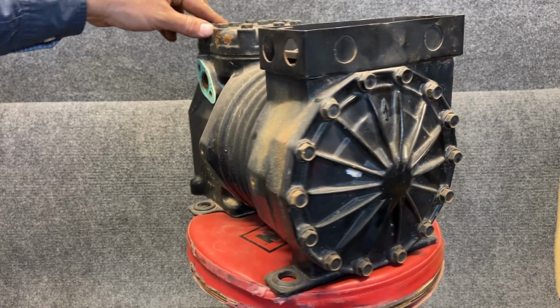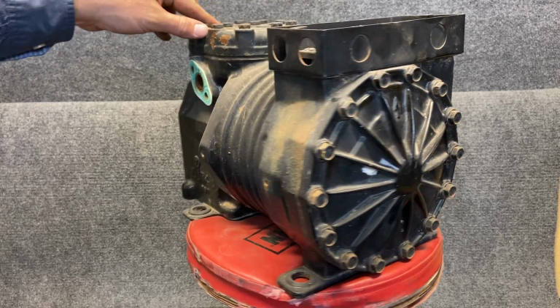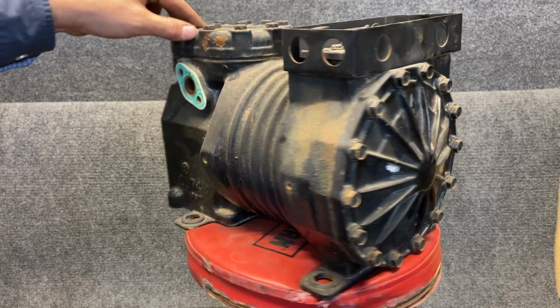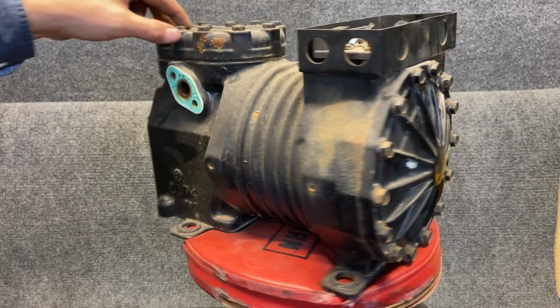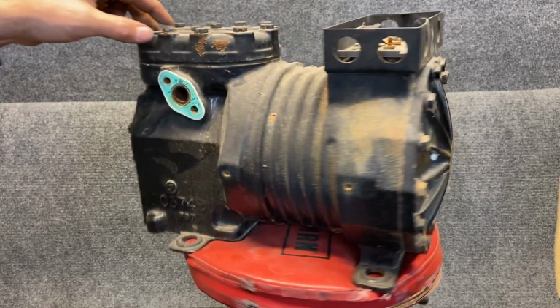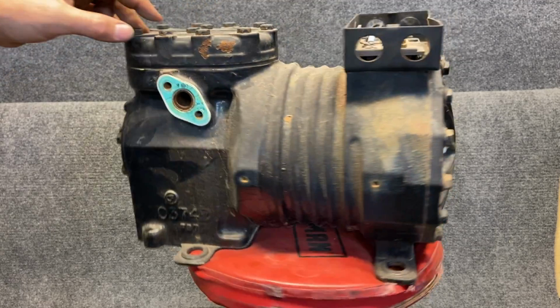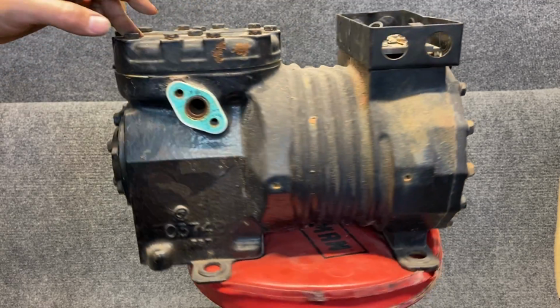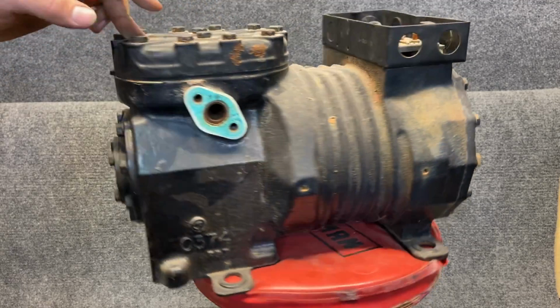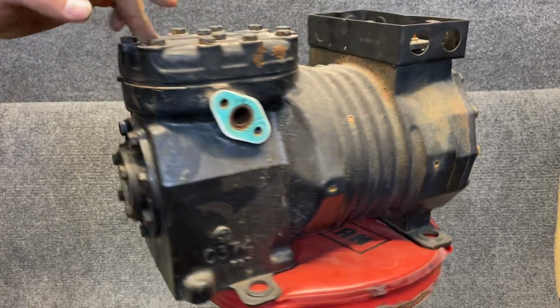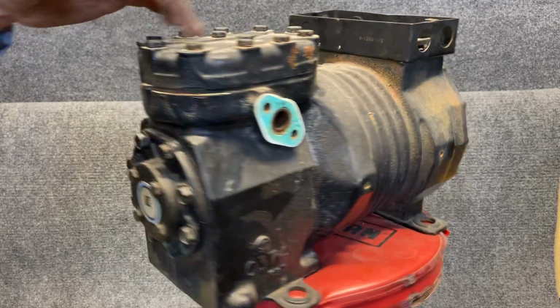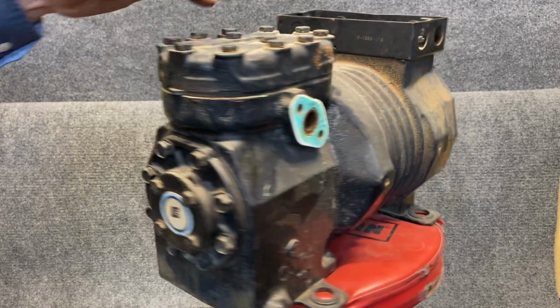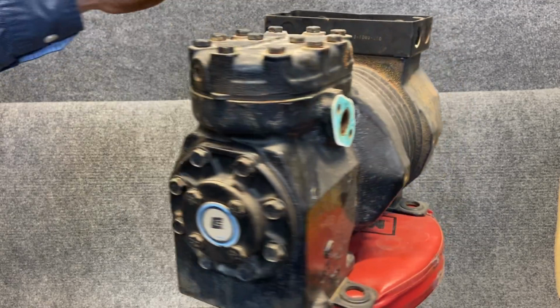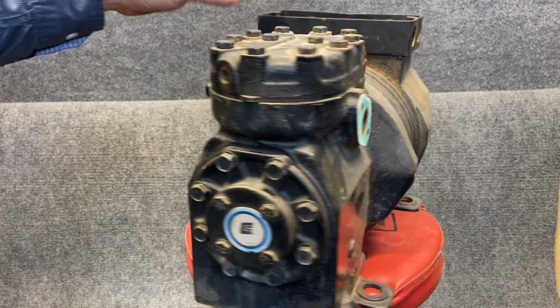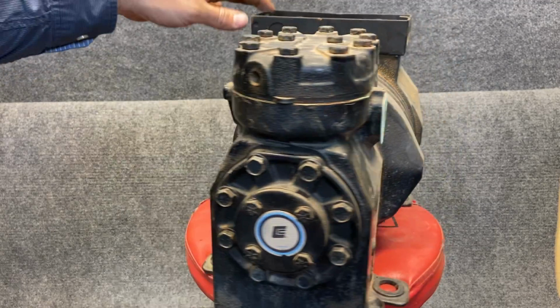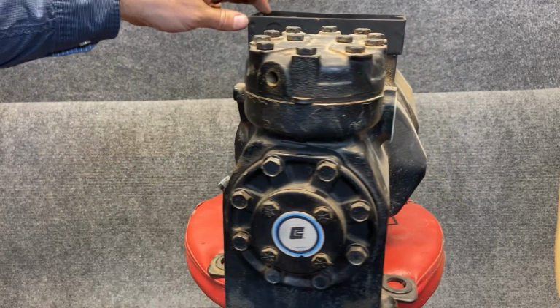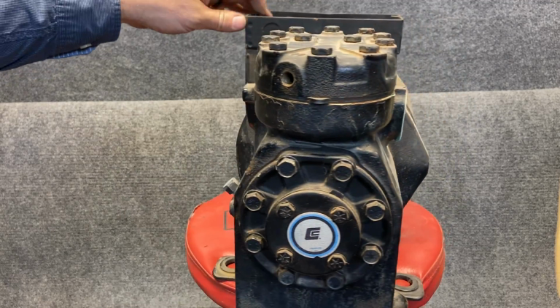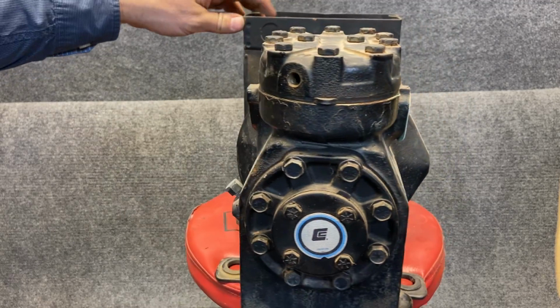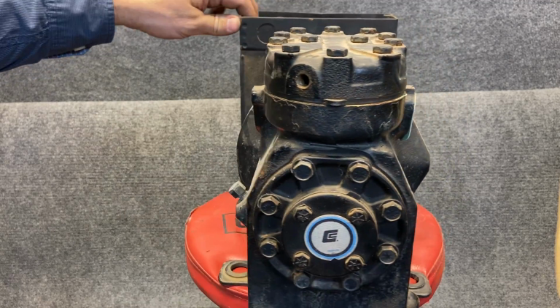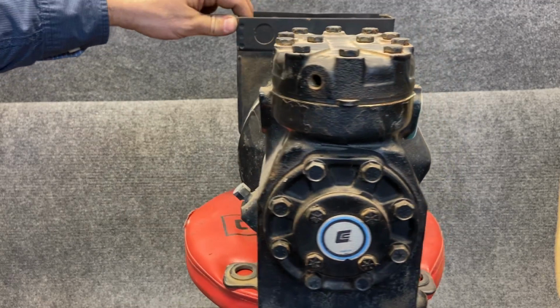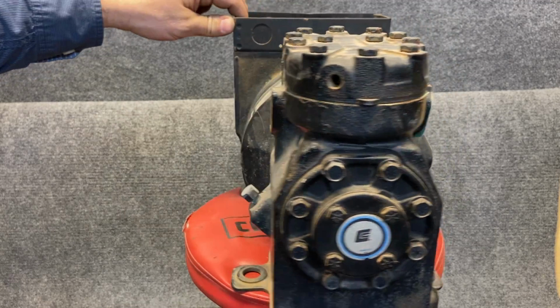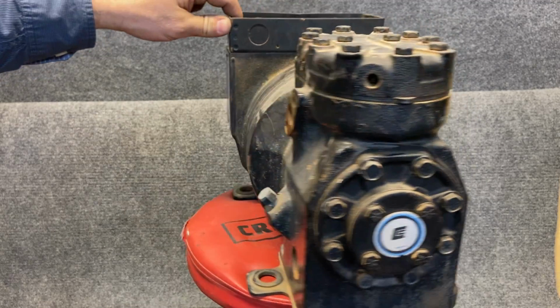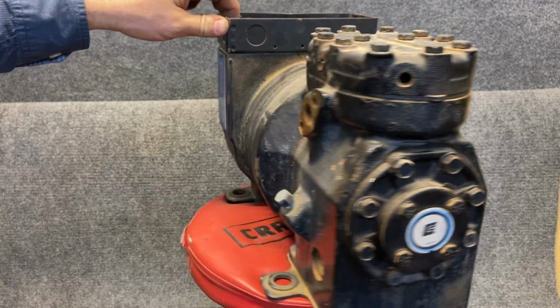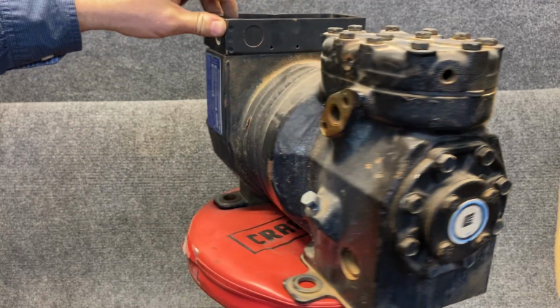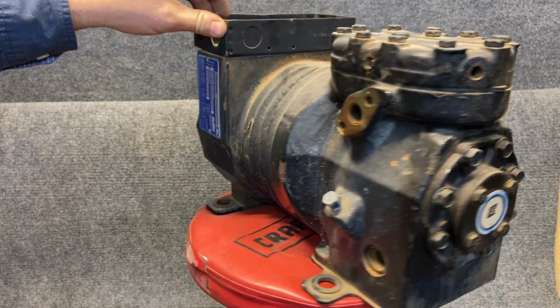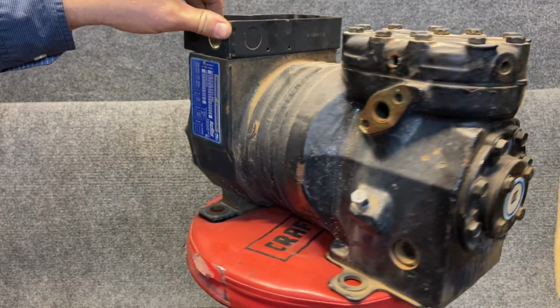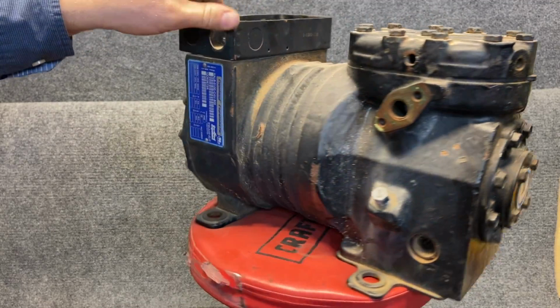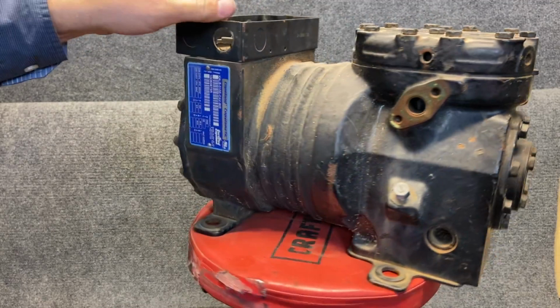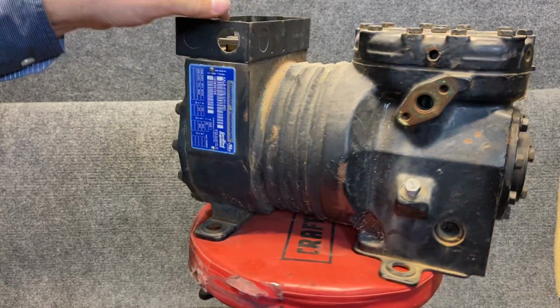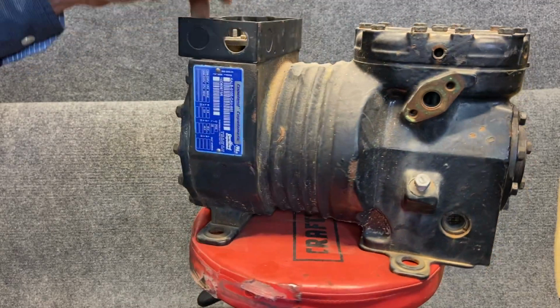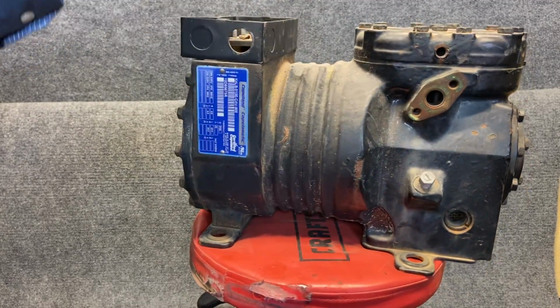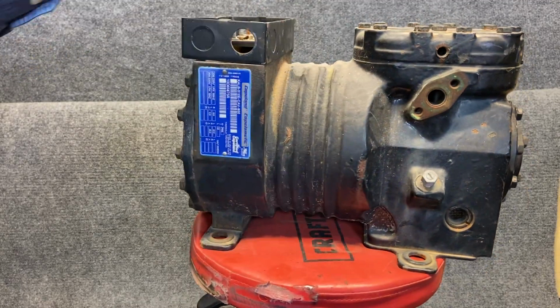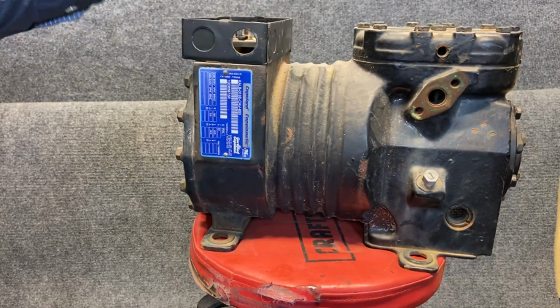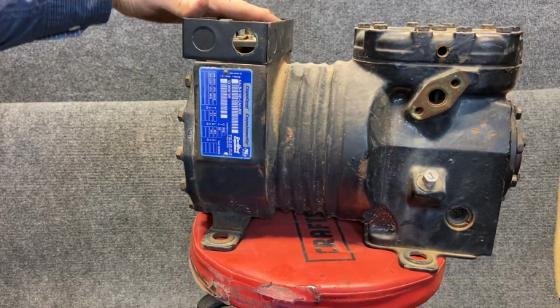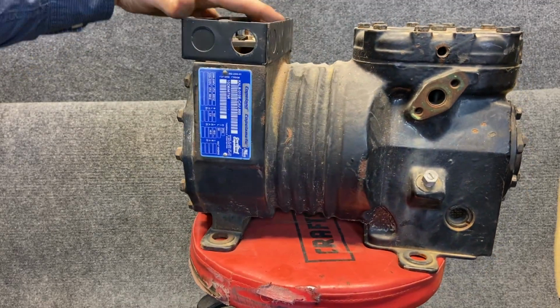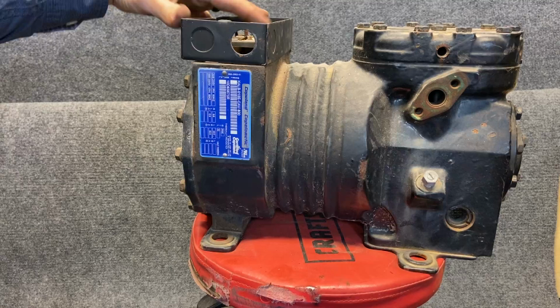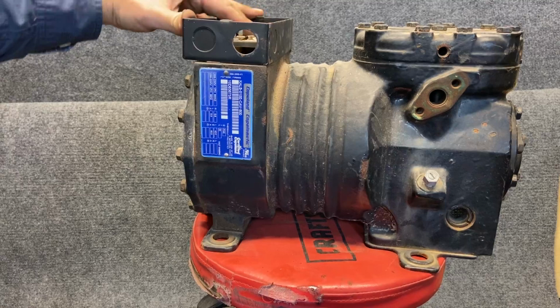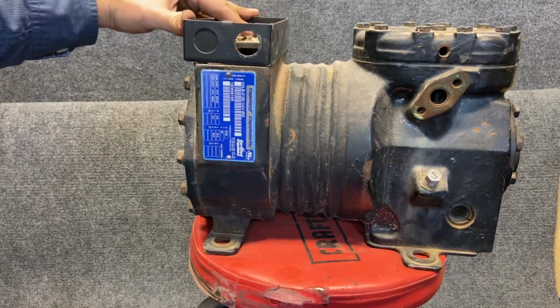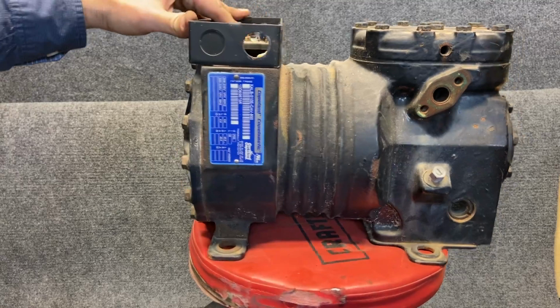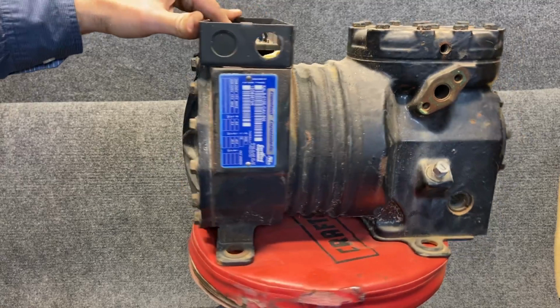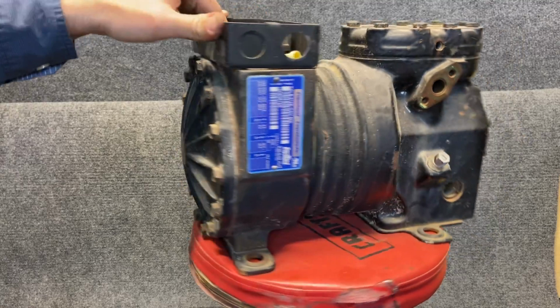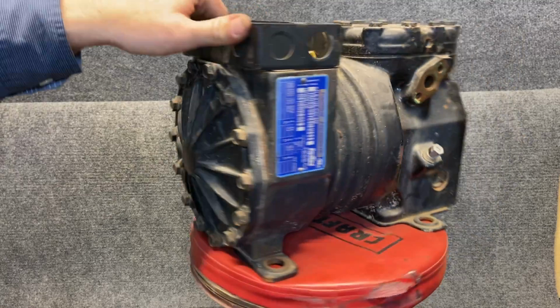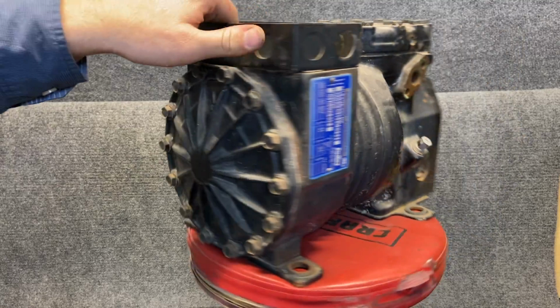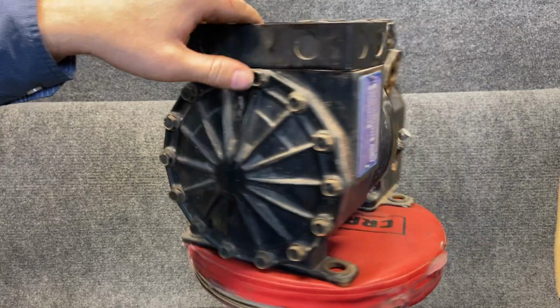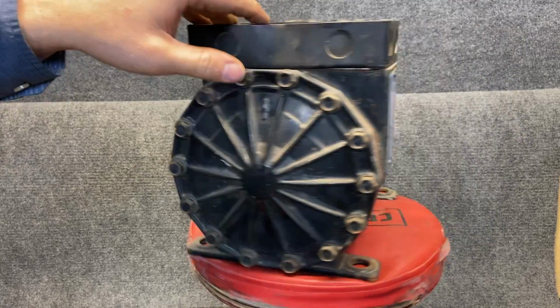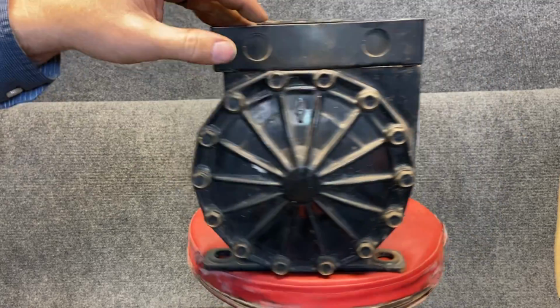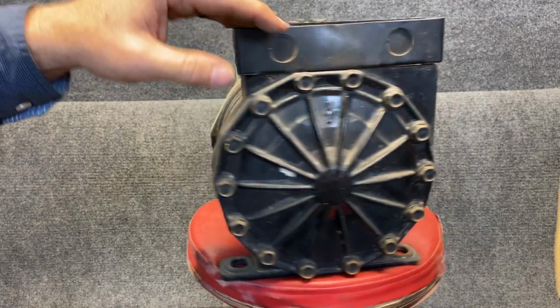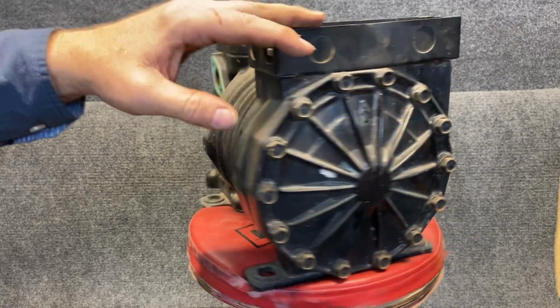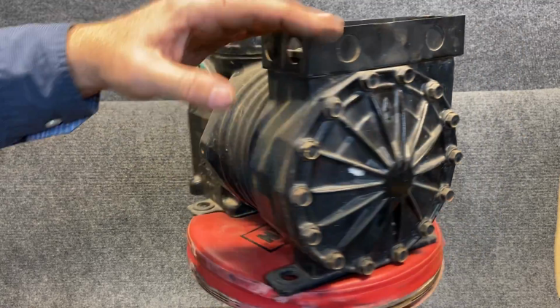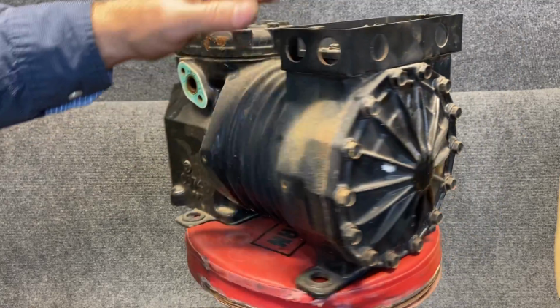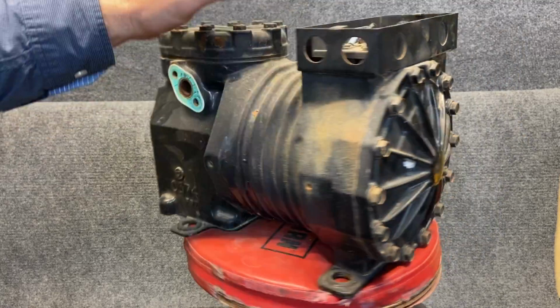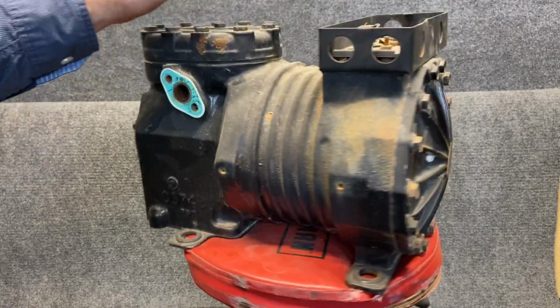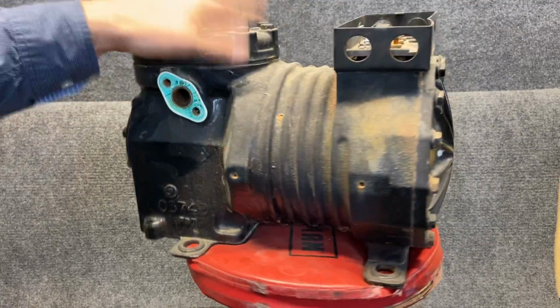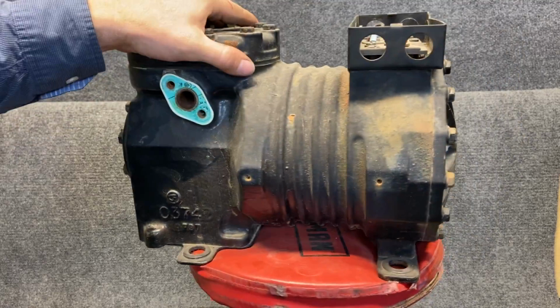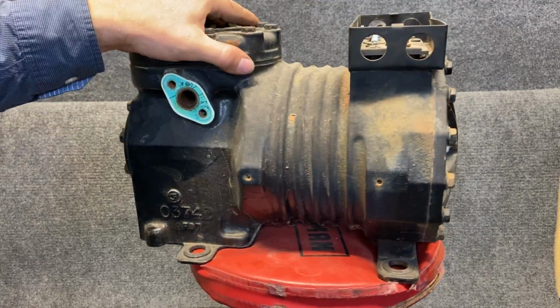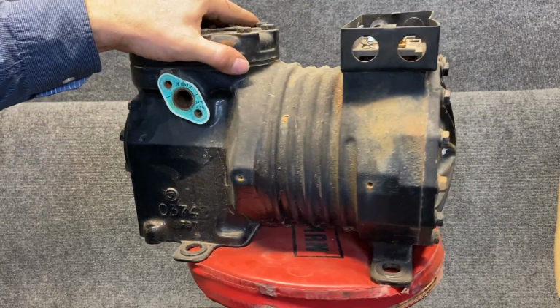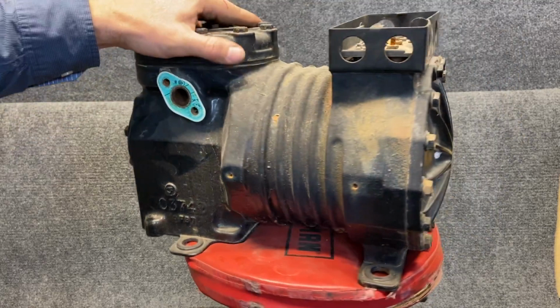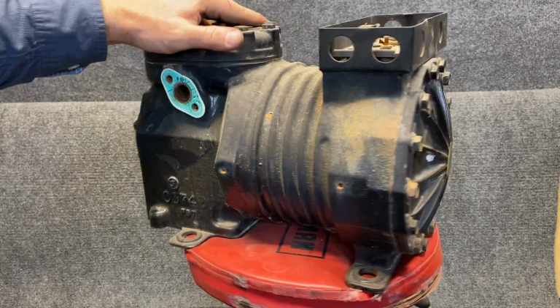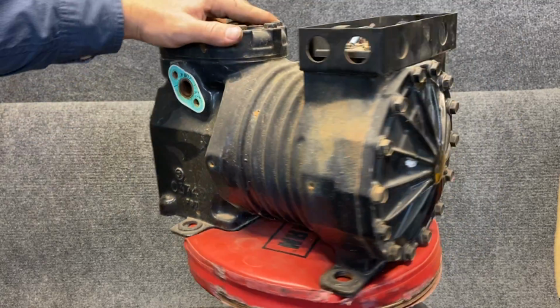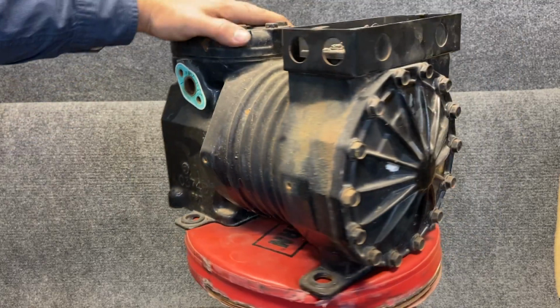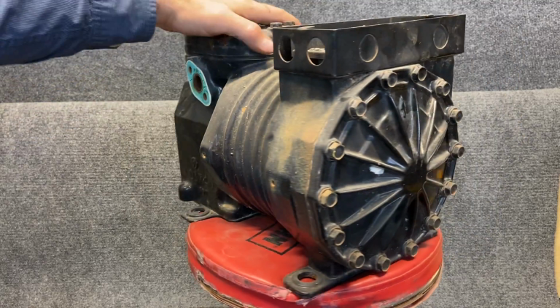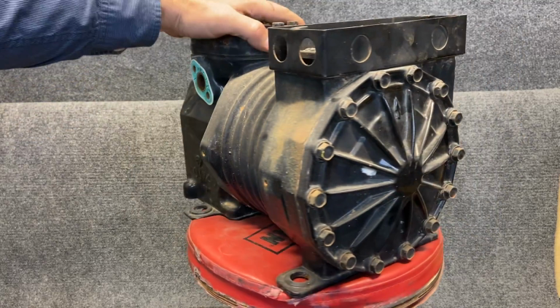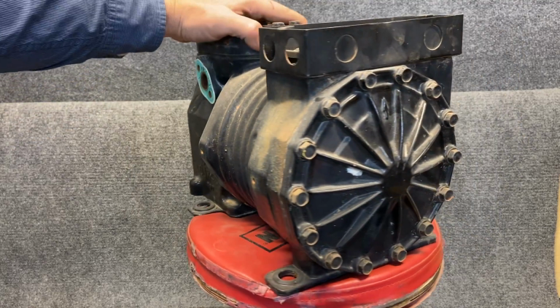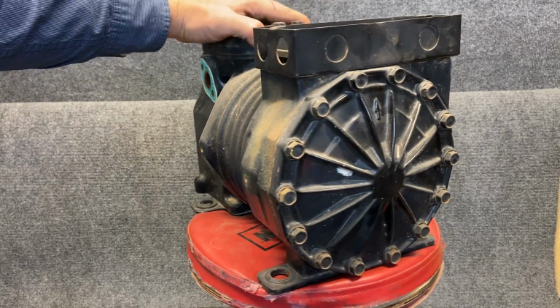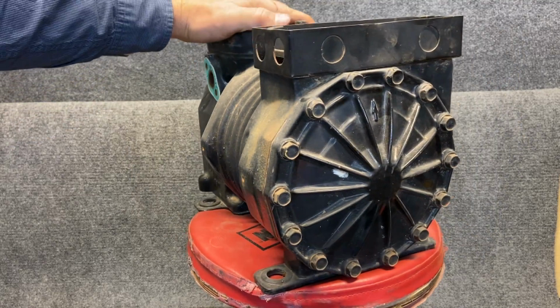But these are our reciprocating compressors — semi-hermetic, bolted together. We'll take this one apart in the future once we get to the commercial side.